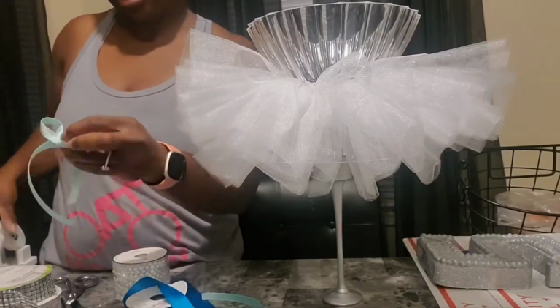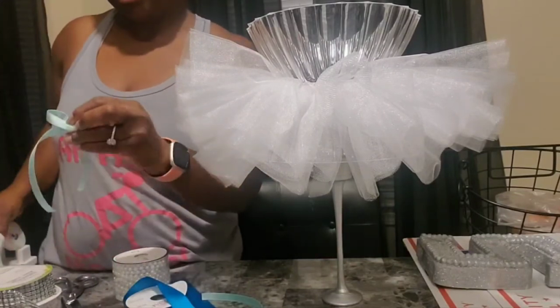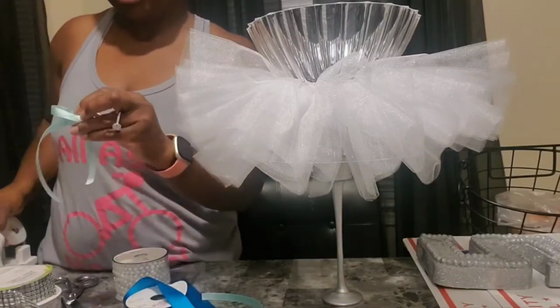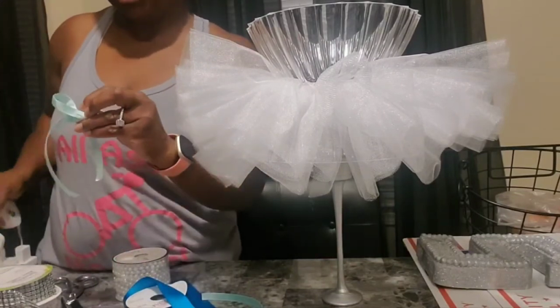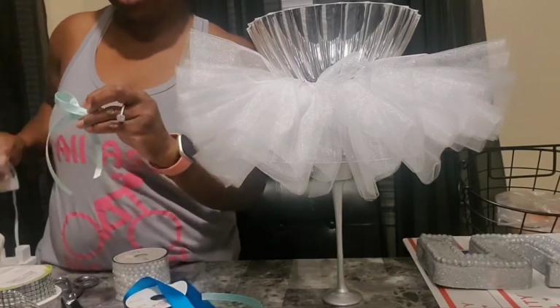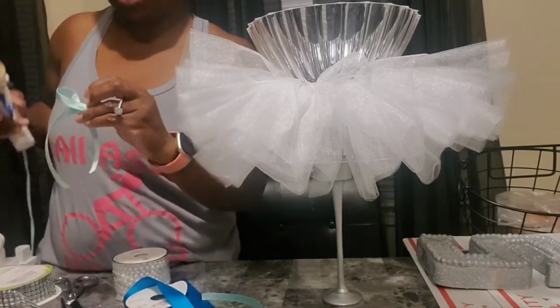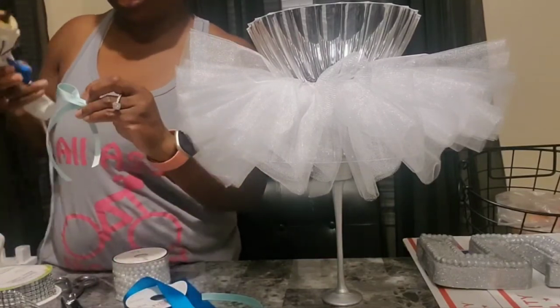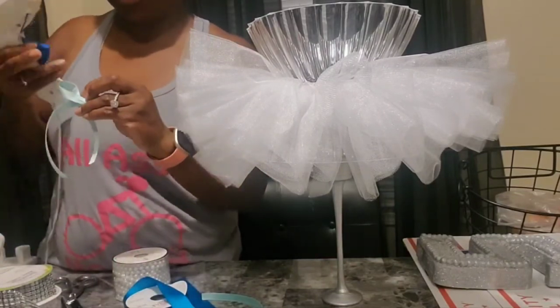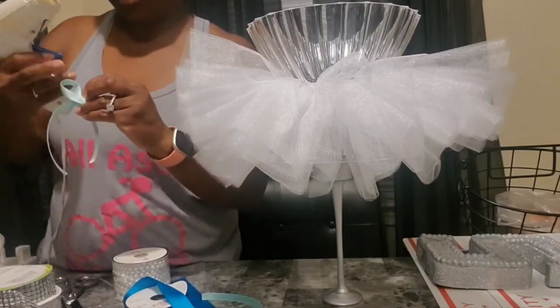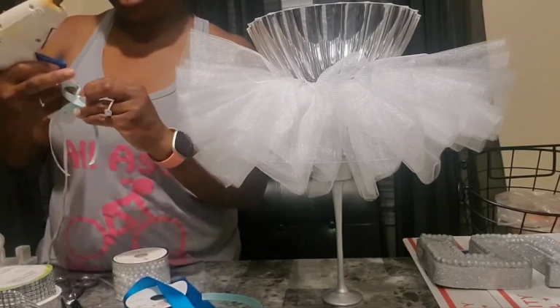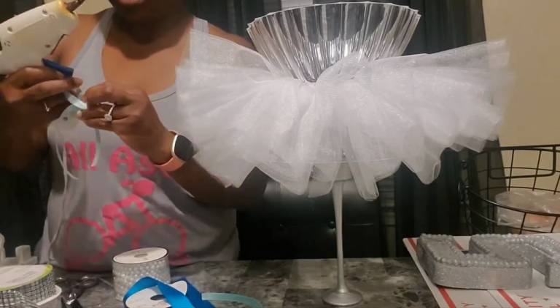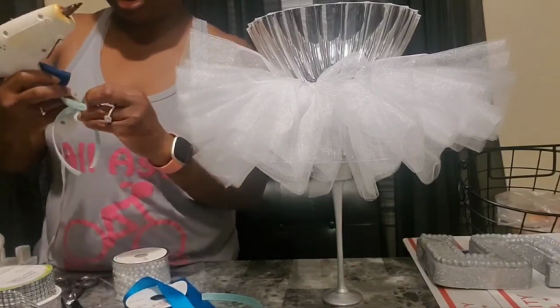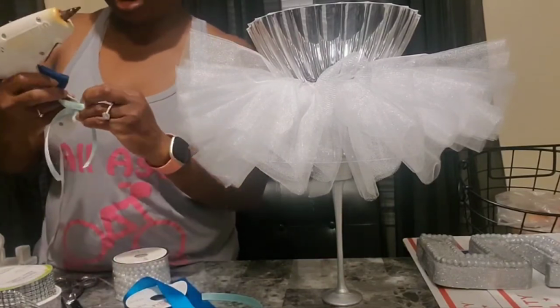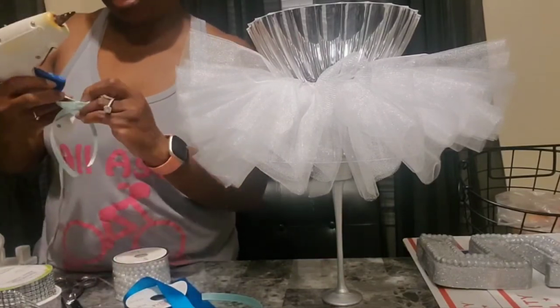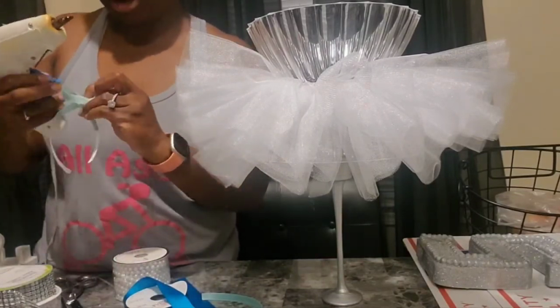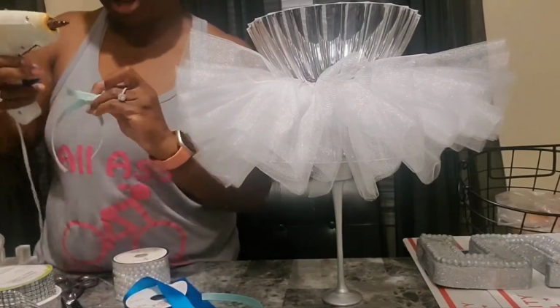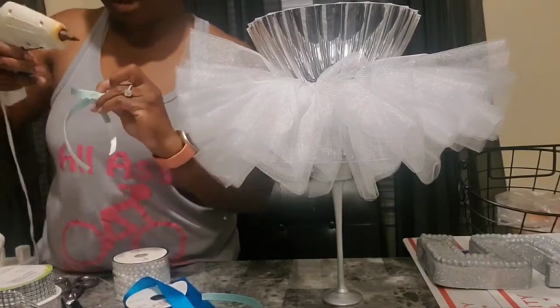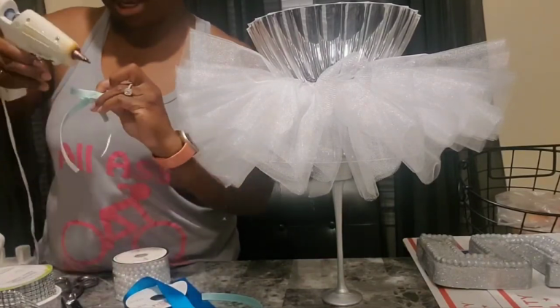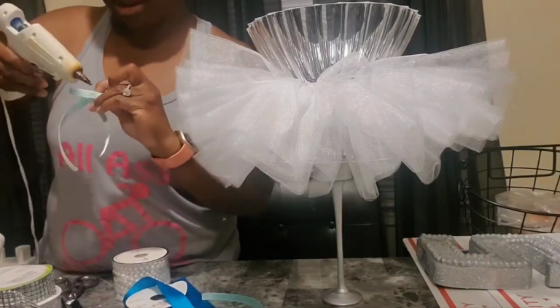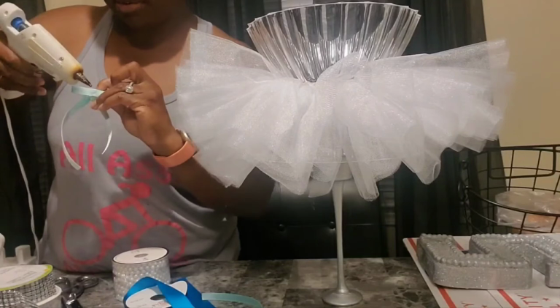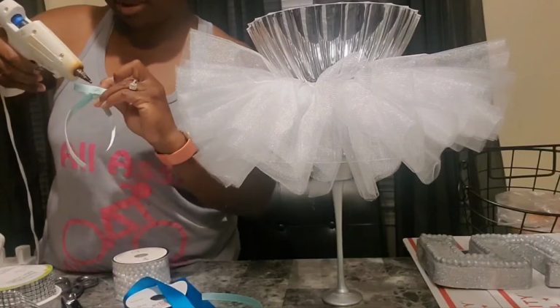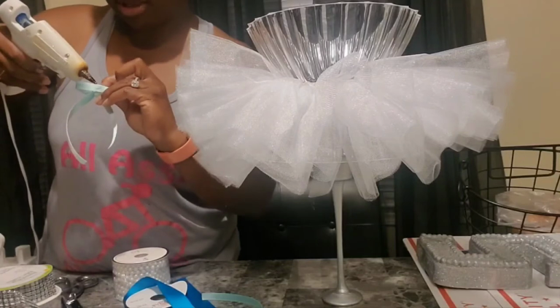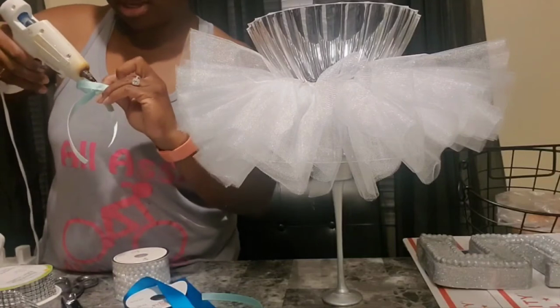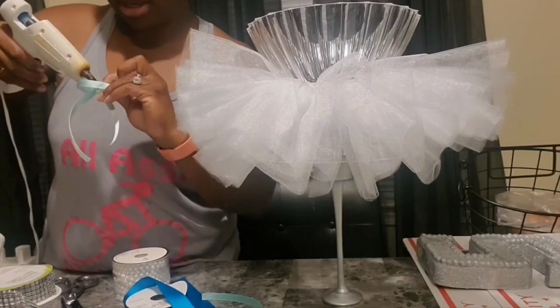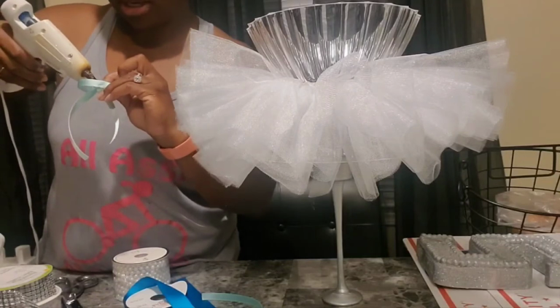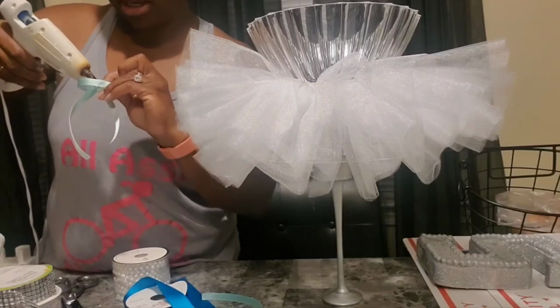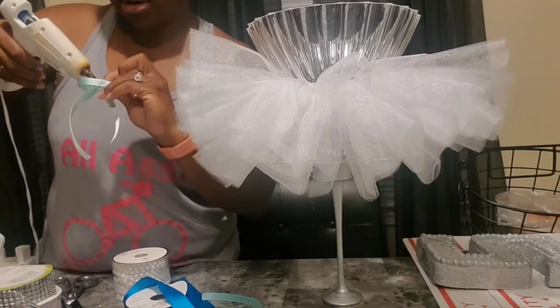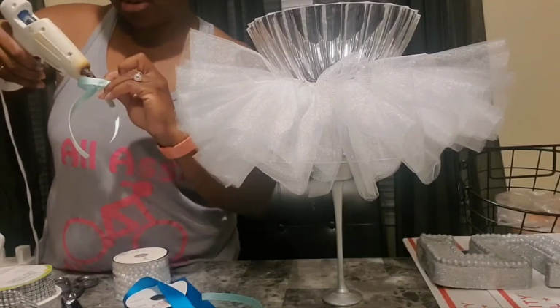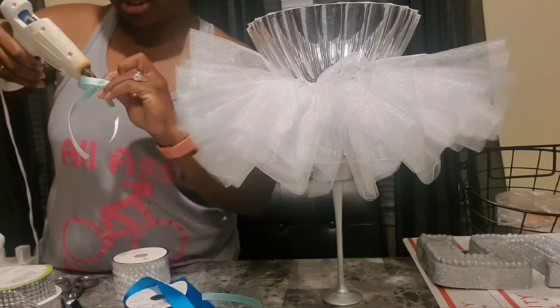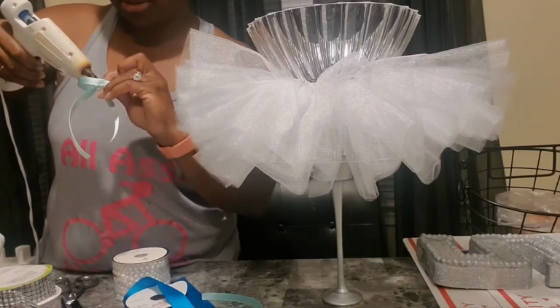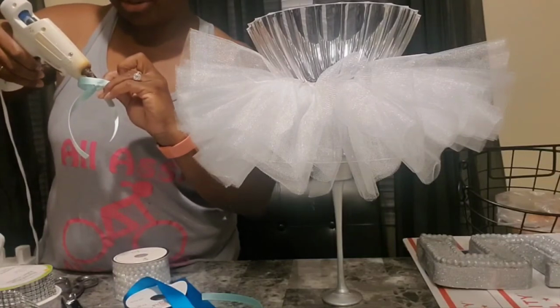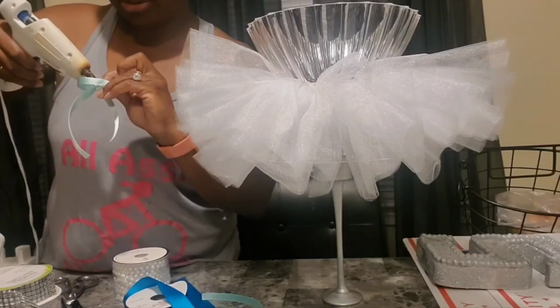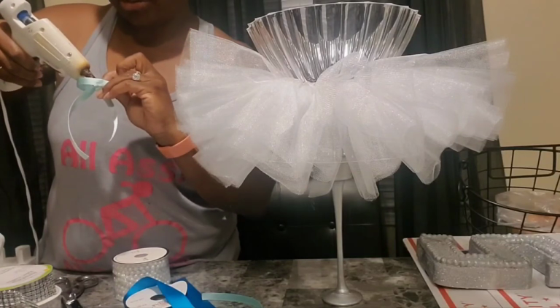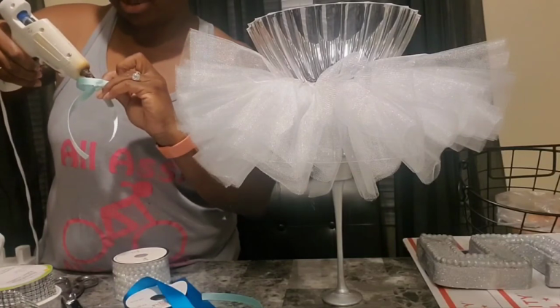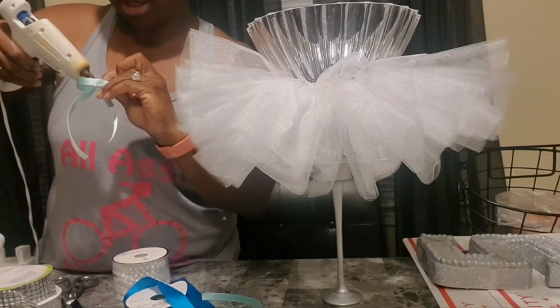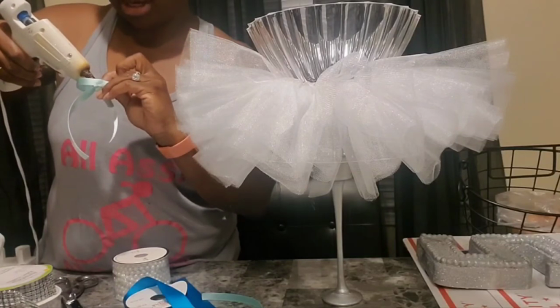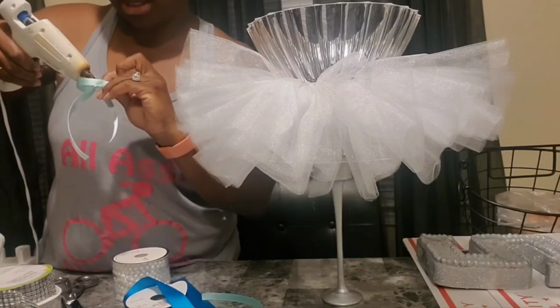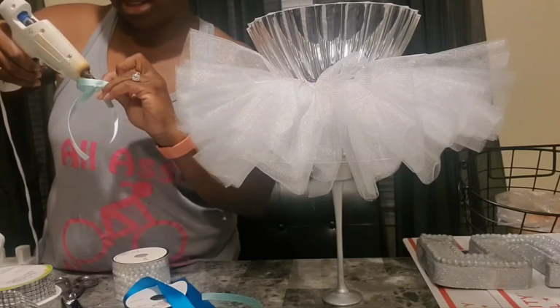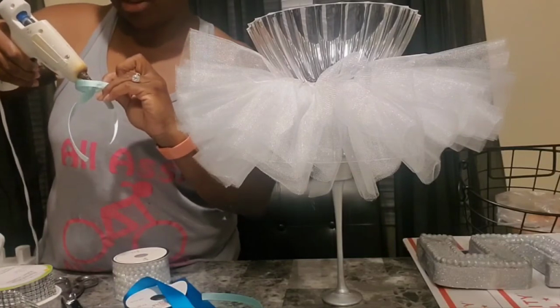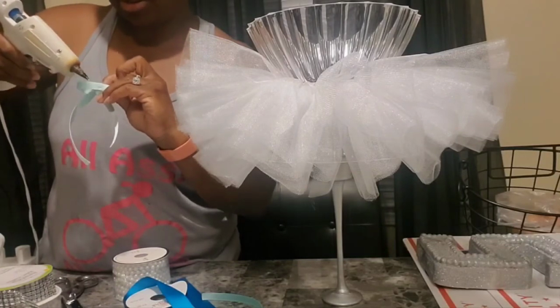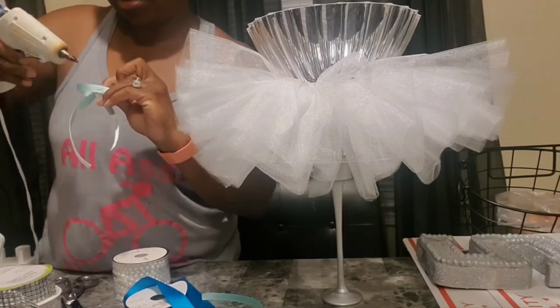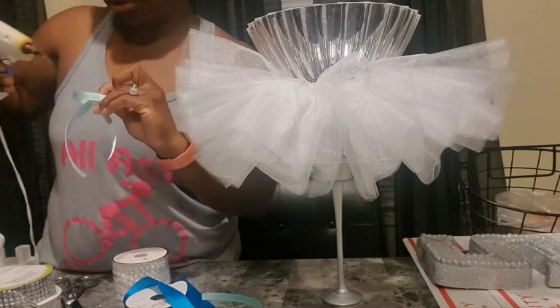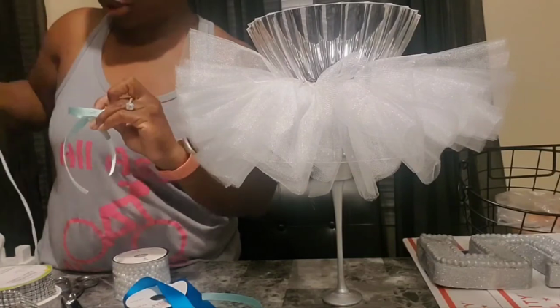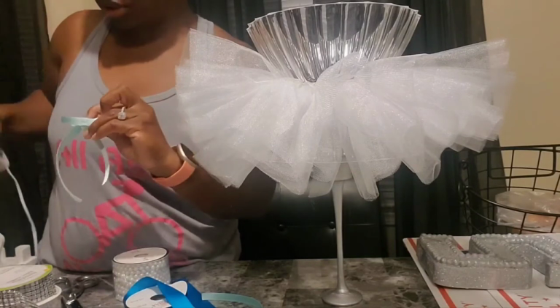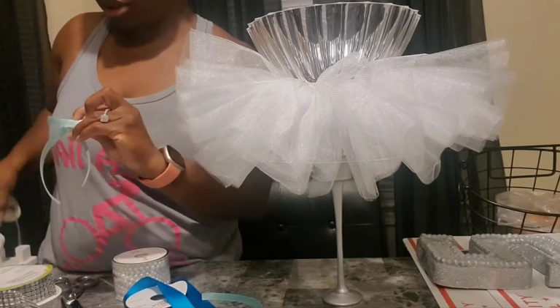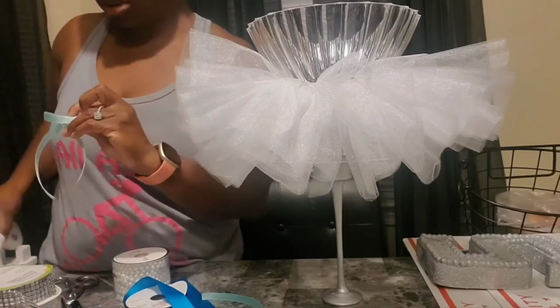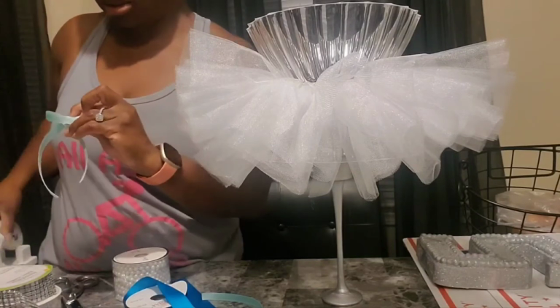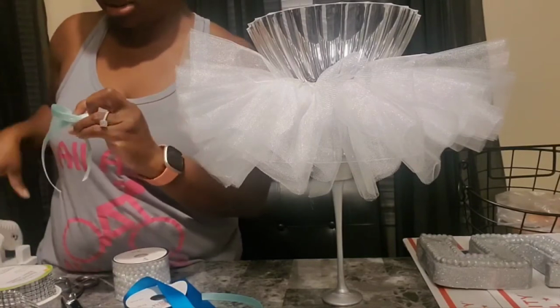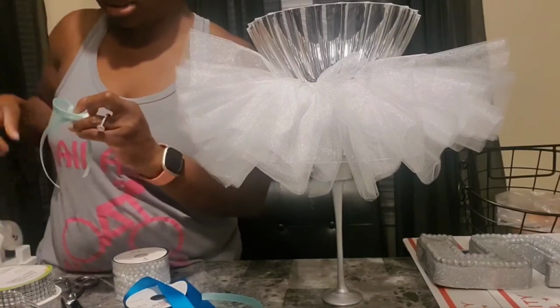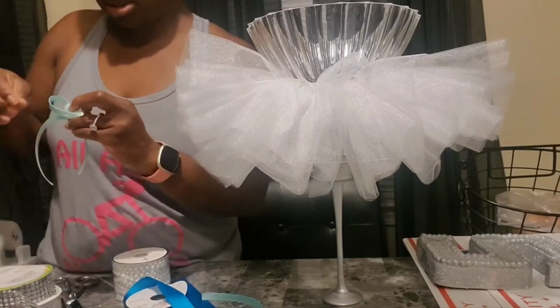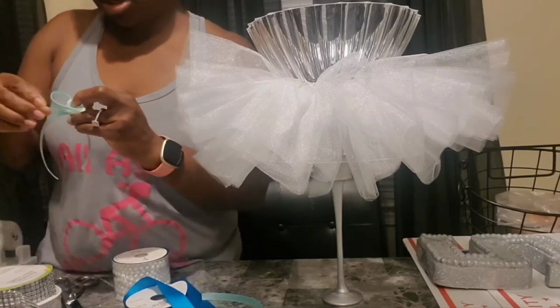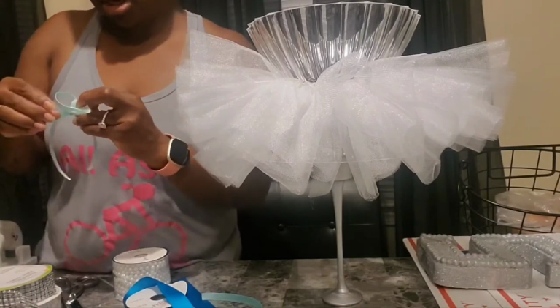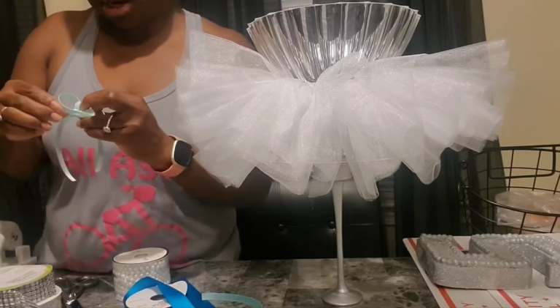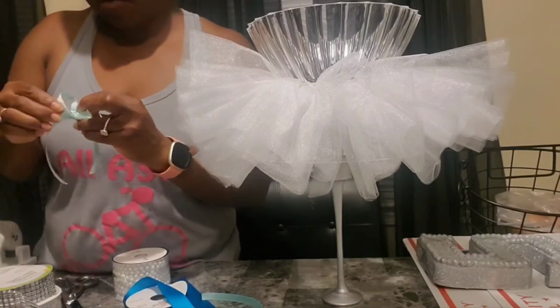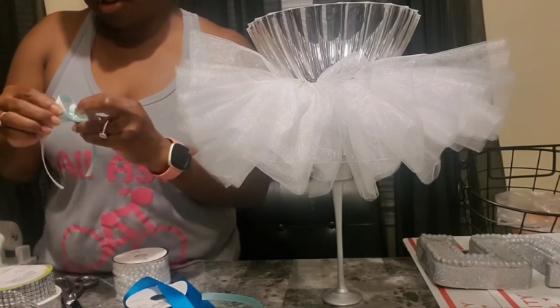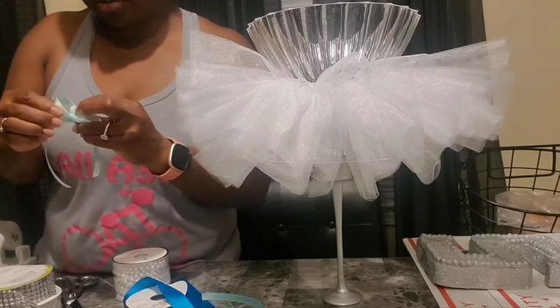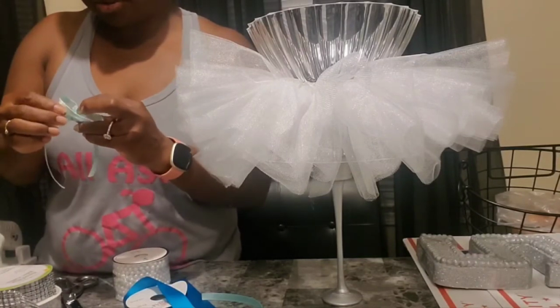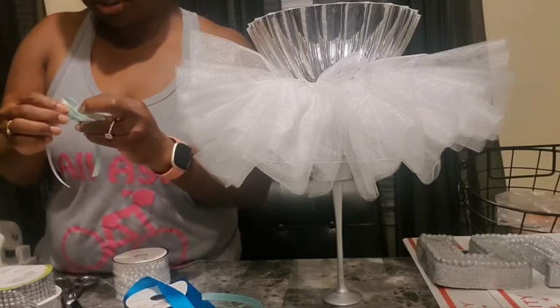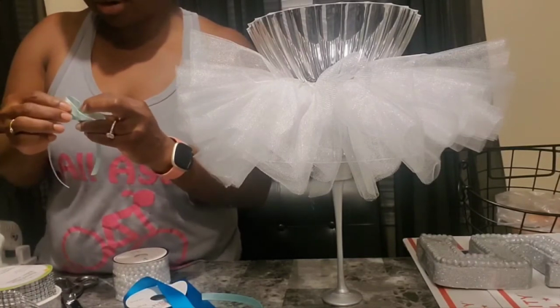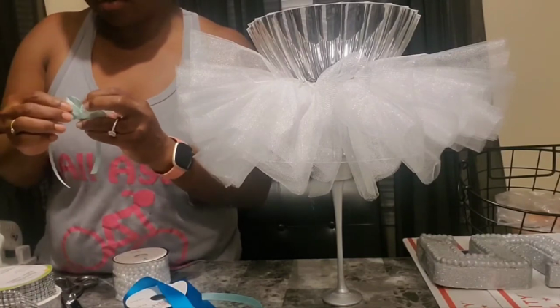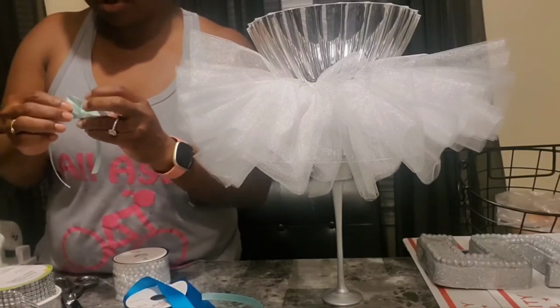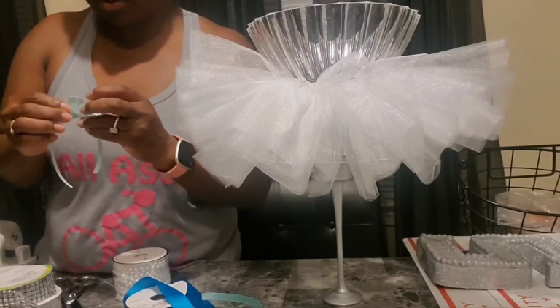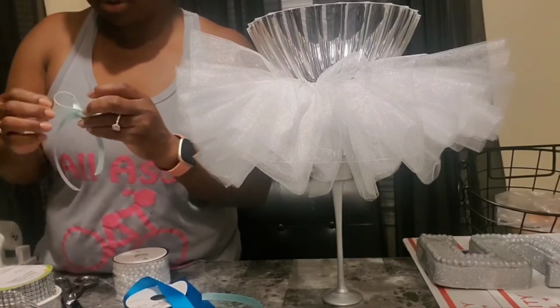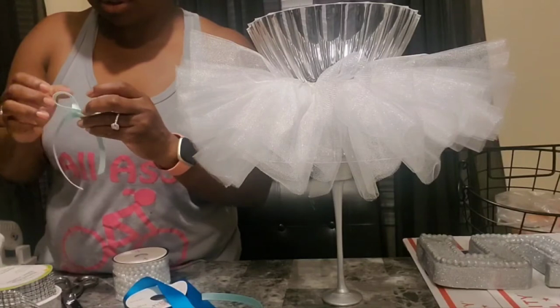I got these ribbons from Hobby Lobby. They're not on clearance but they're 50% off this week.